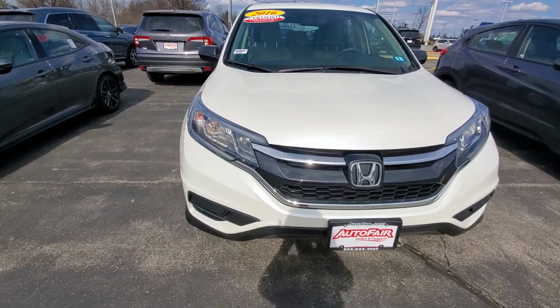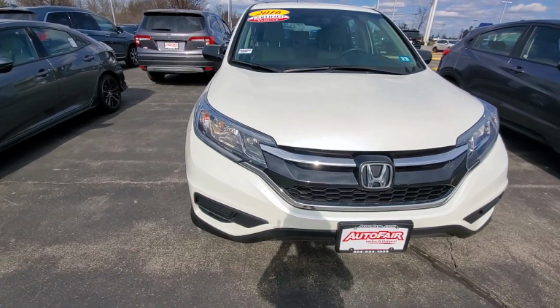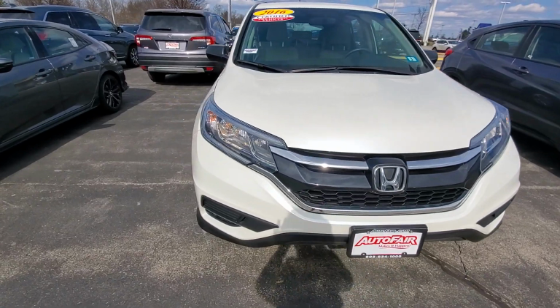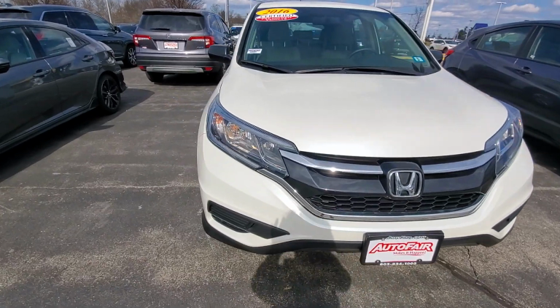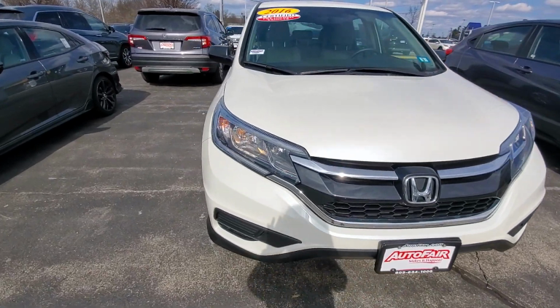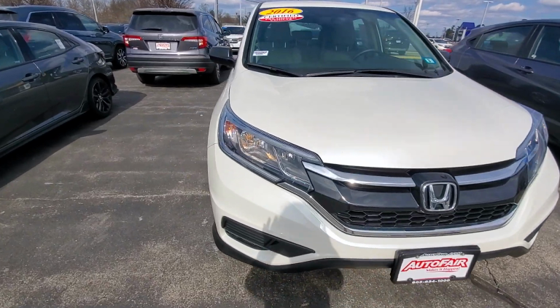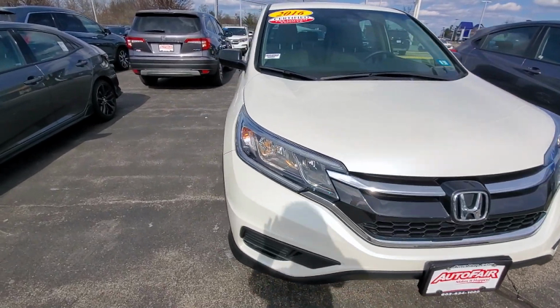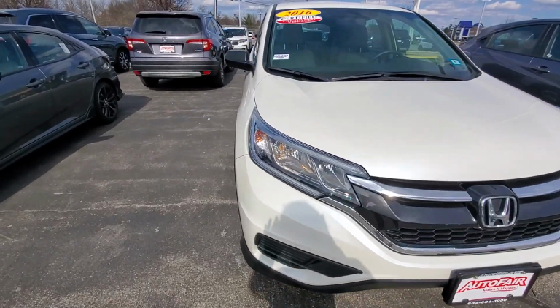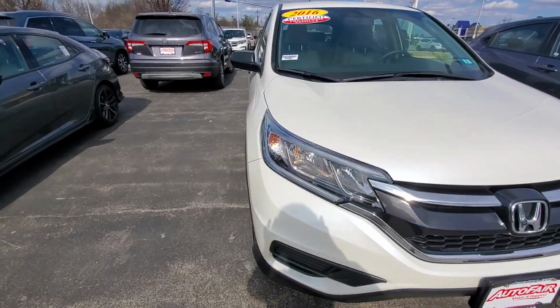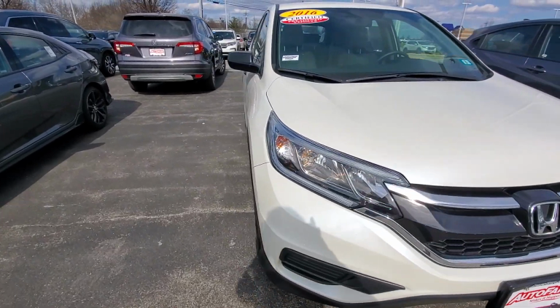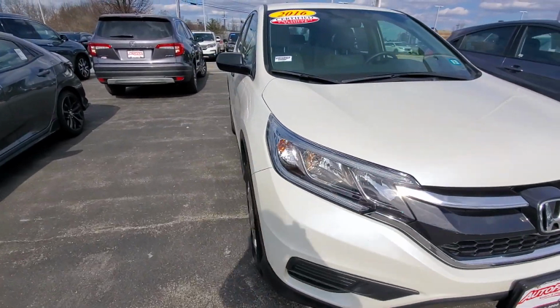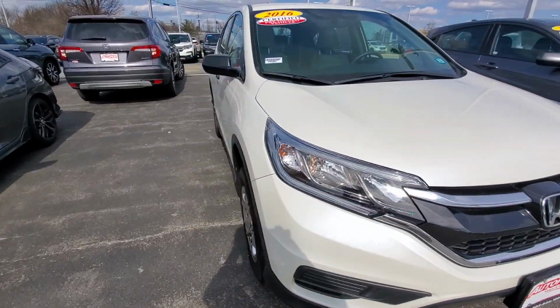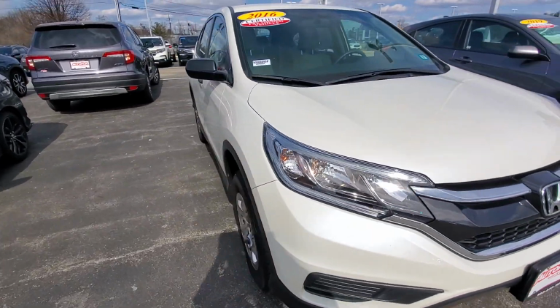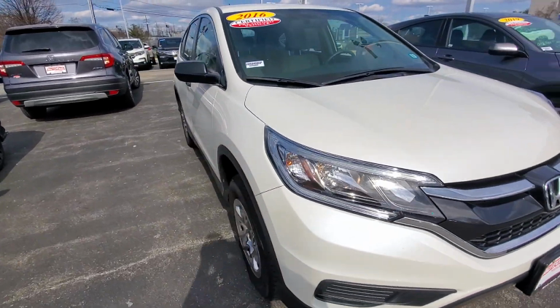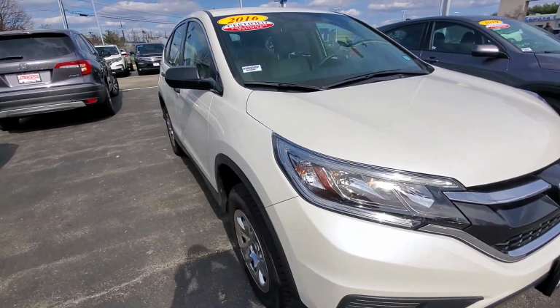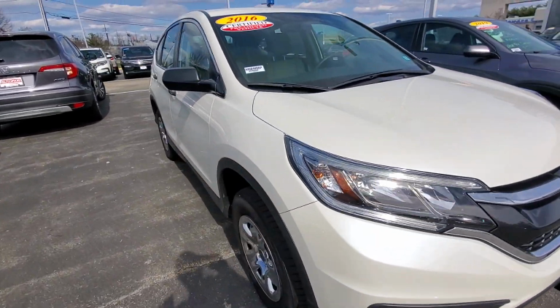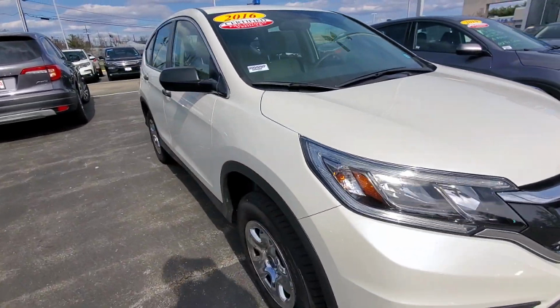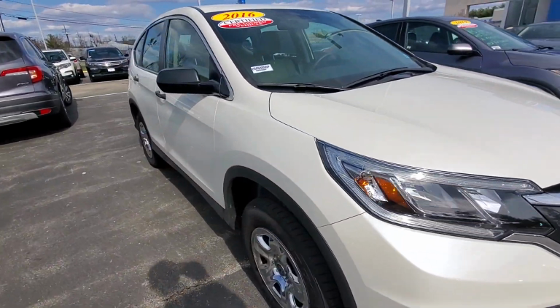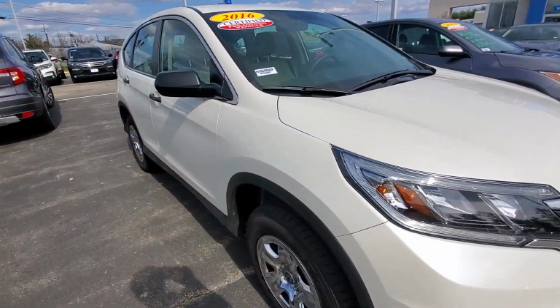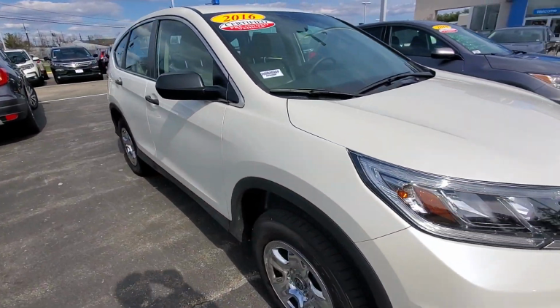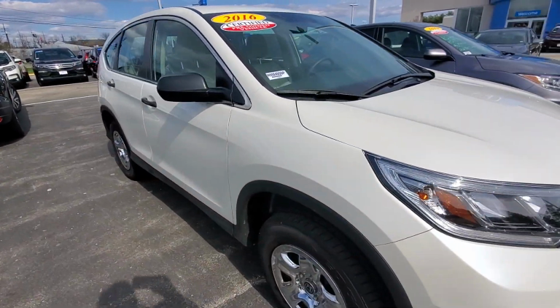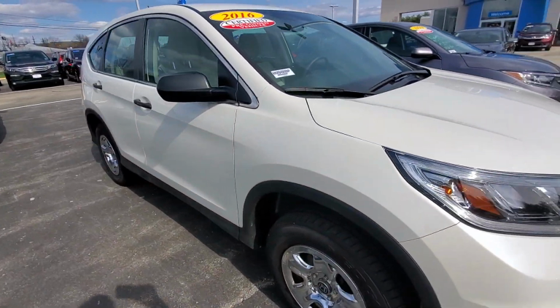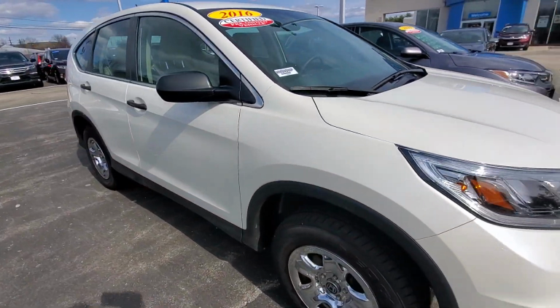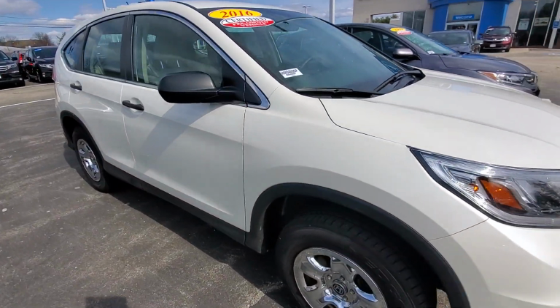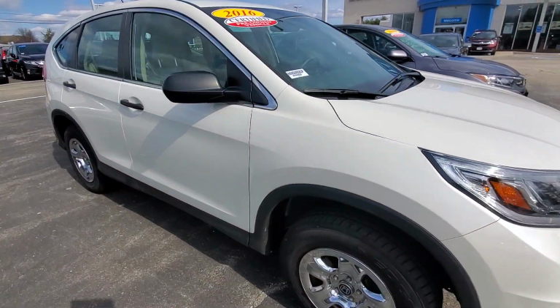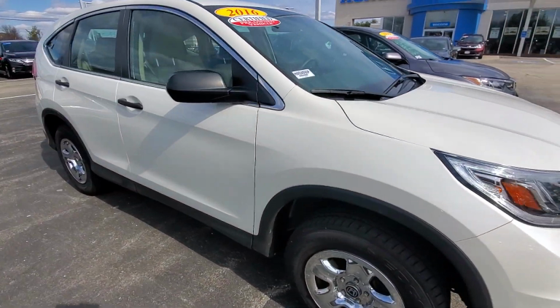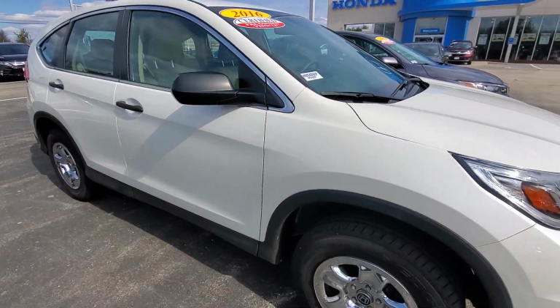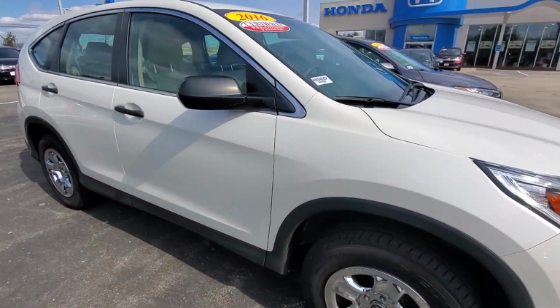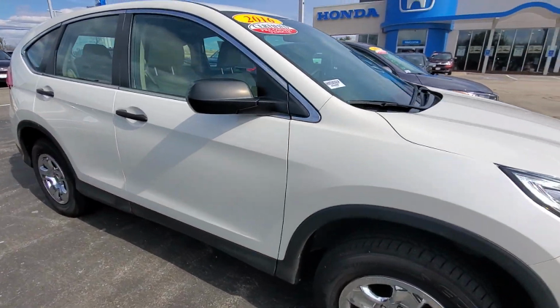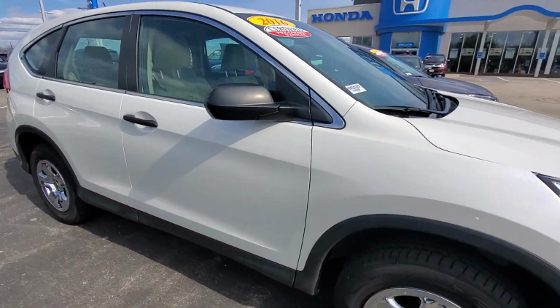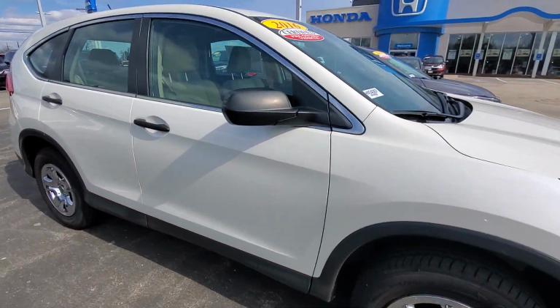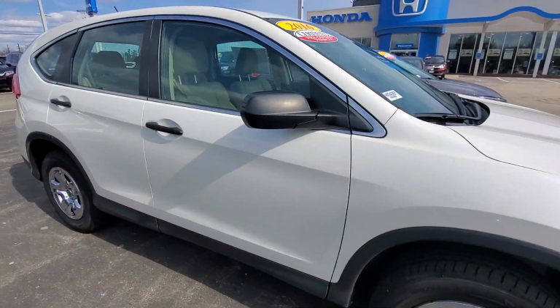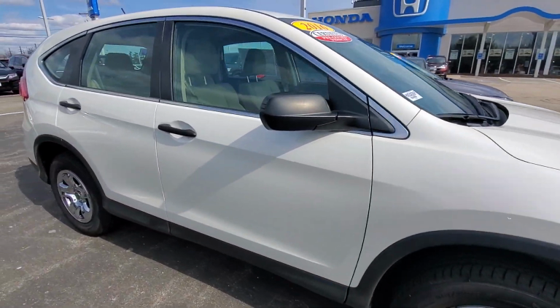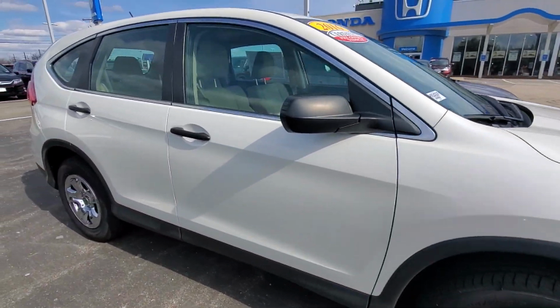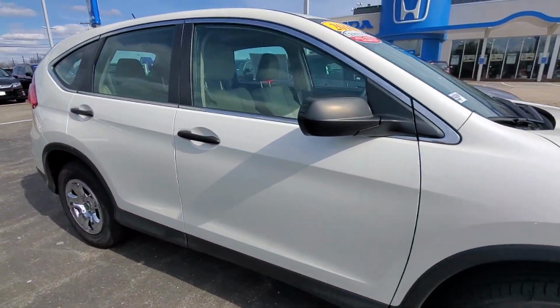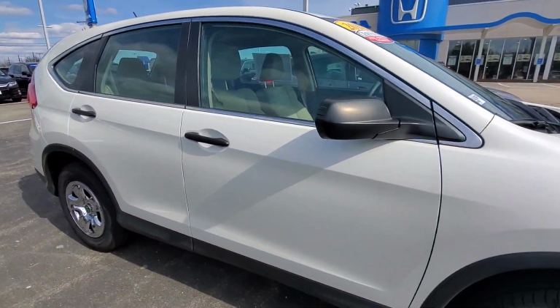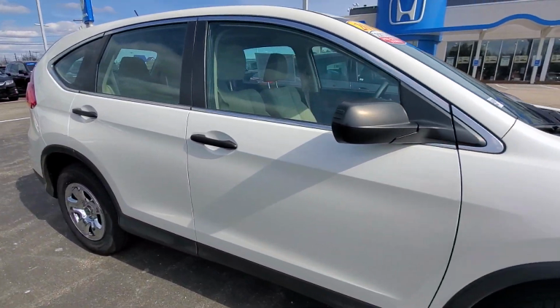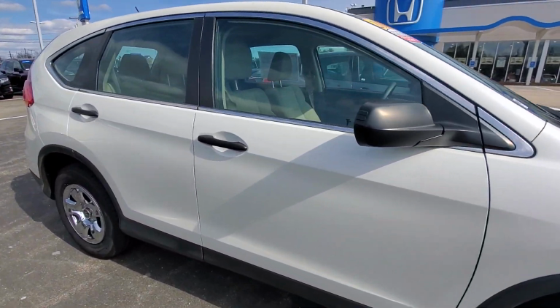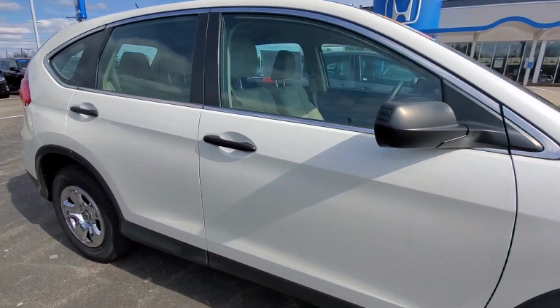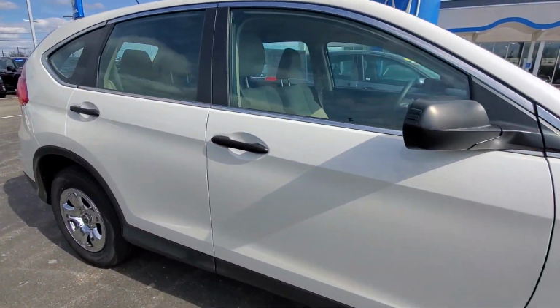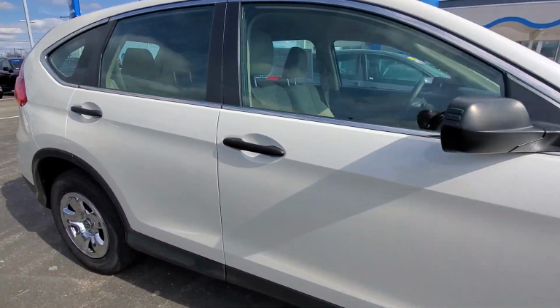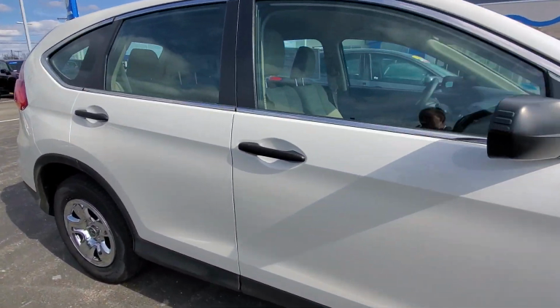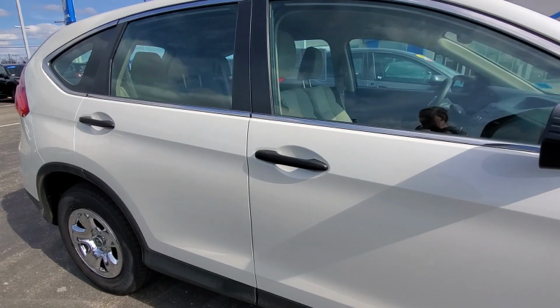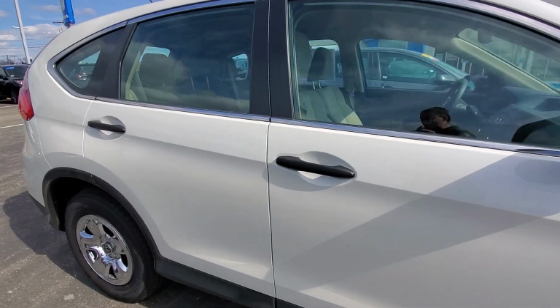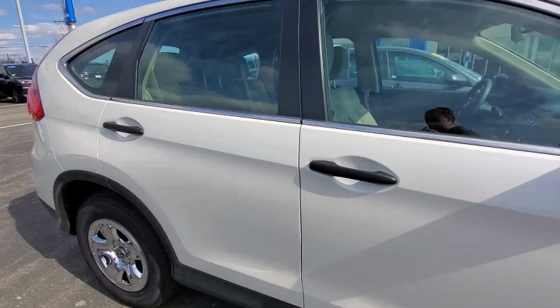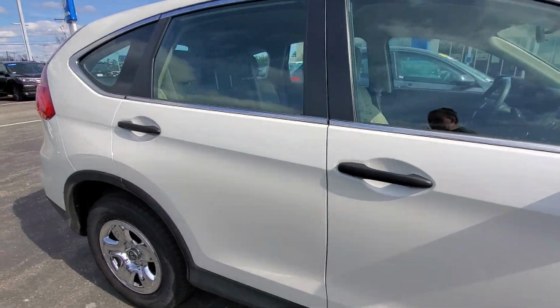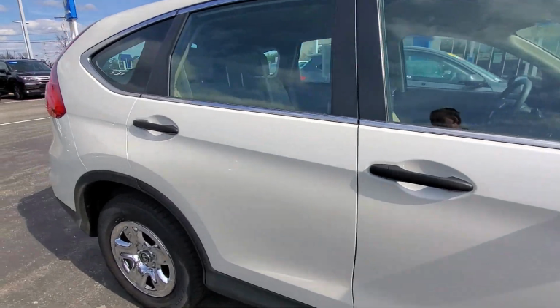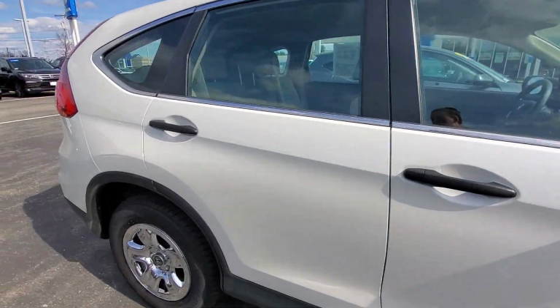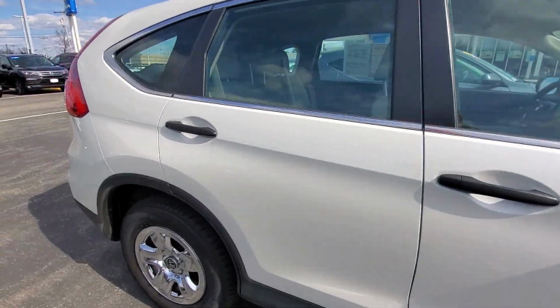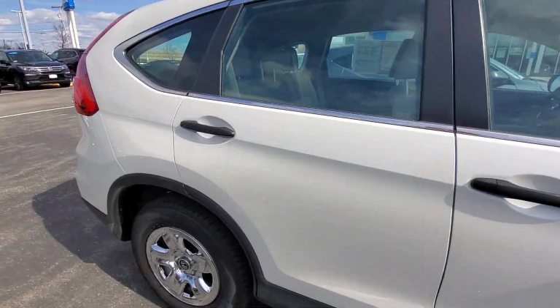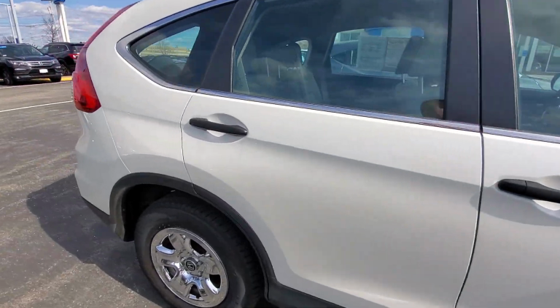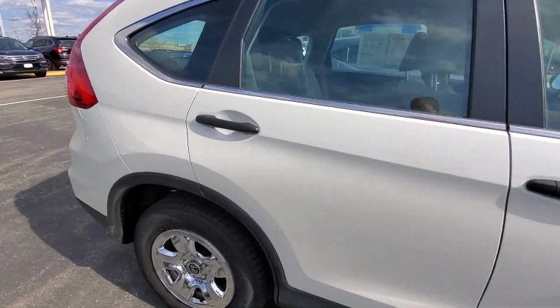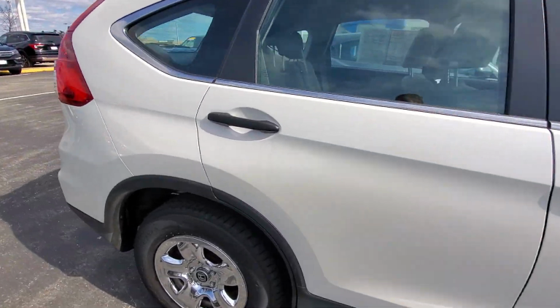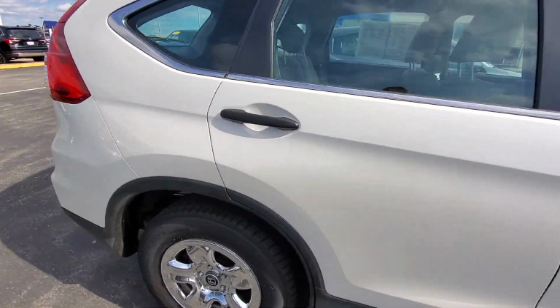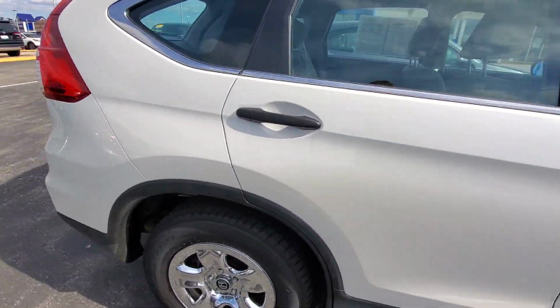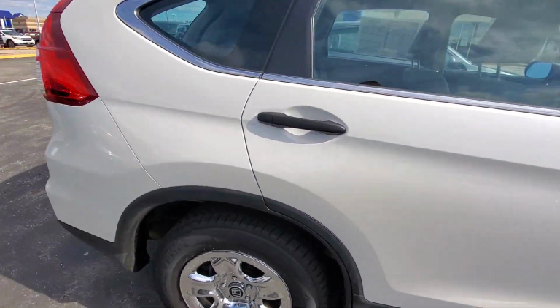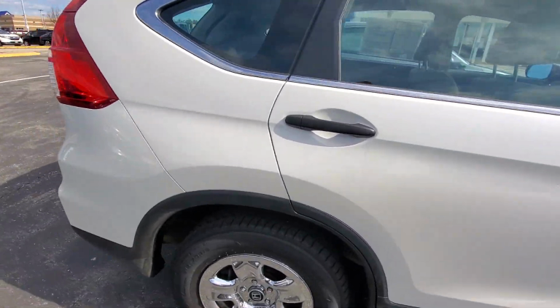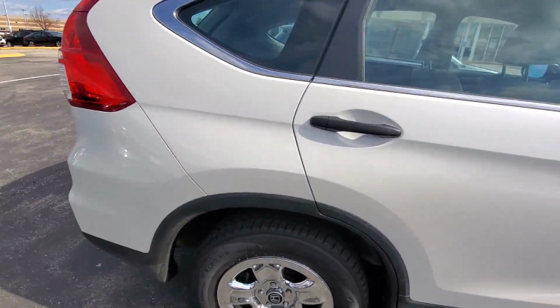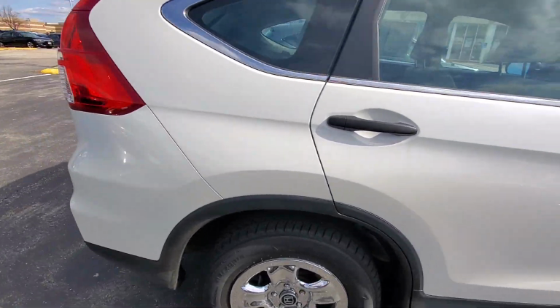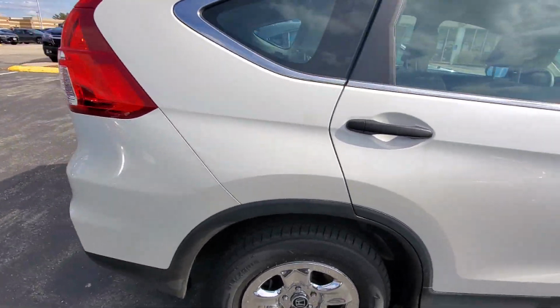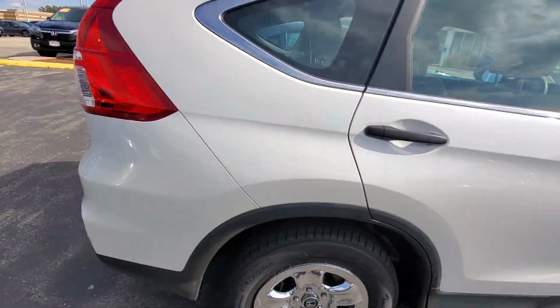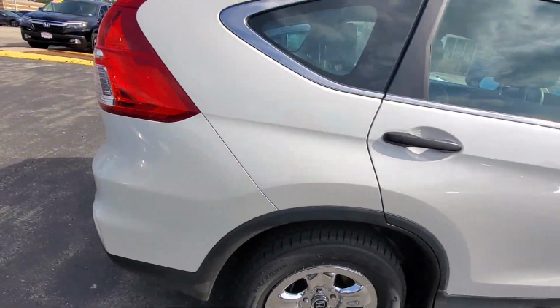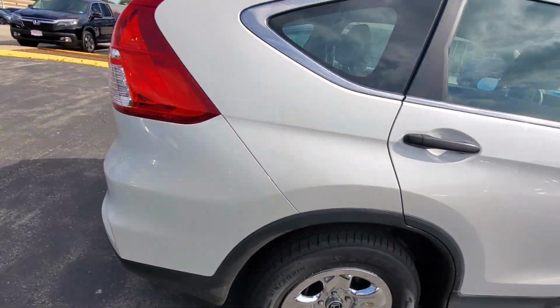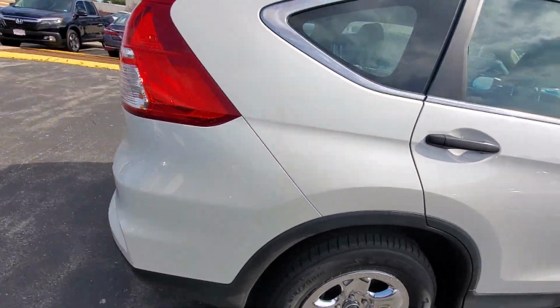Hi Holly, this is Alex at AutoFair Honda. I just want to send you a quick walk-around video of the 2016 Honda CRV that you inquired about online.